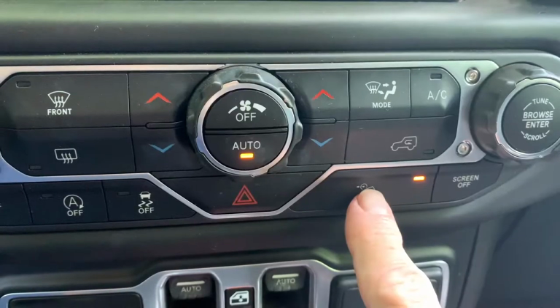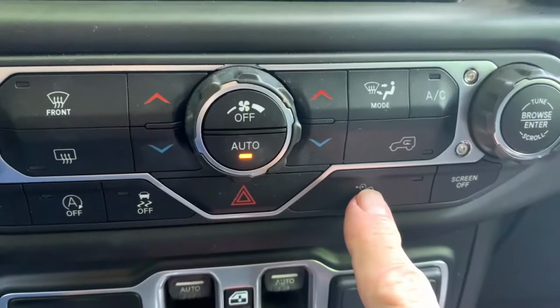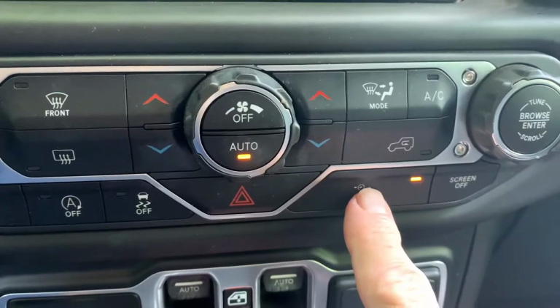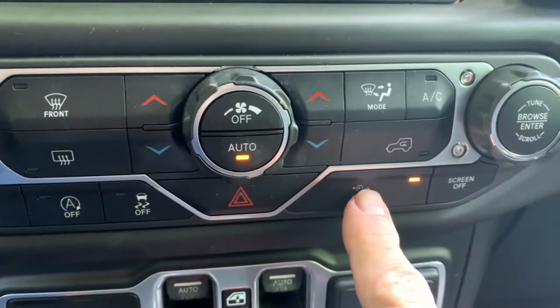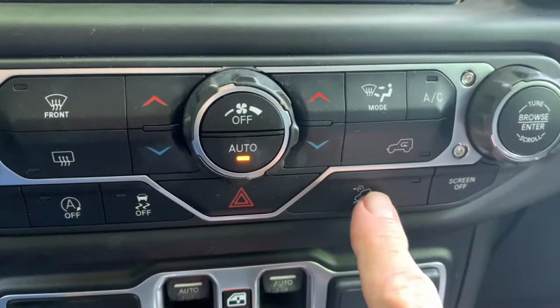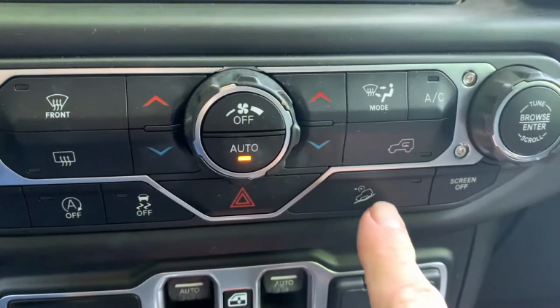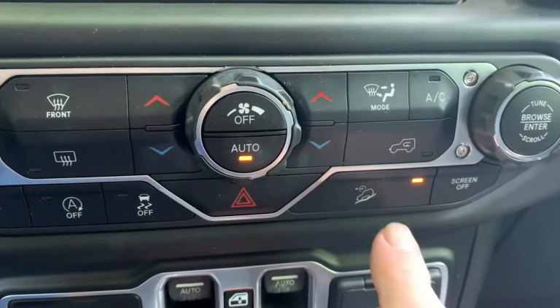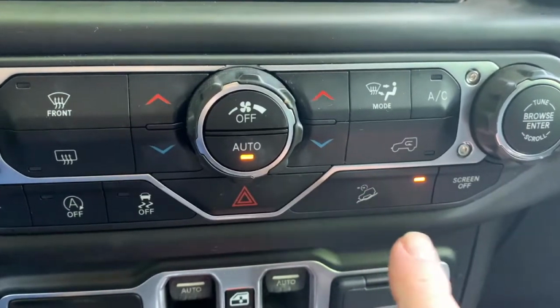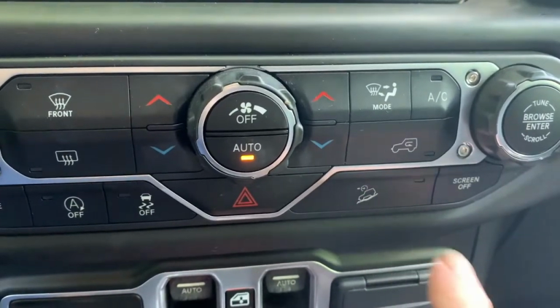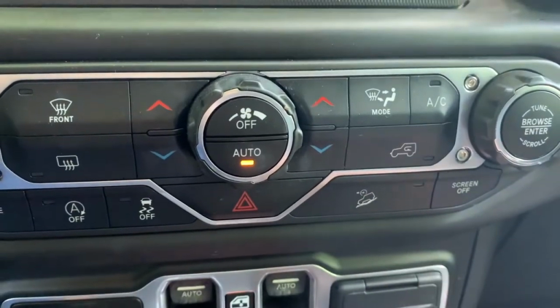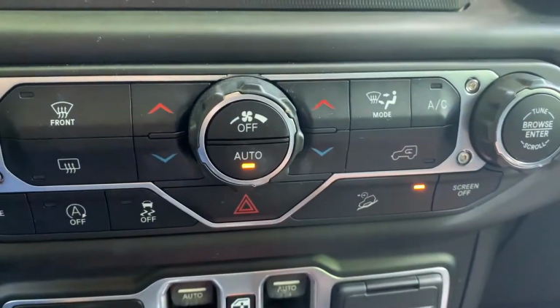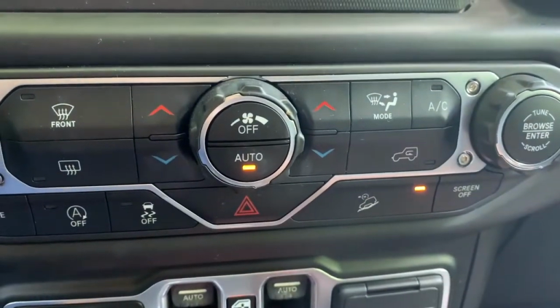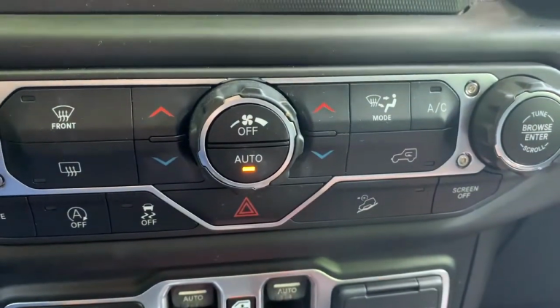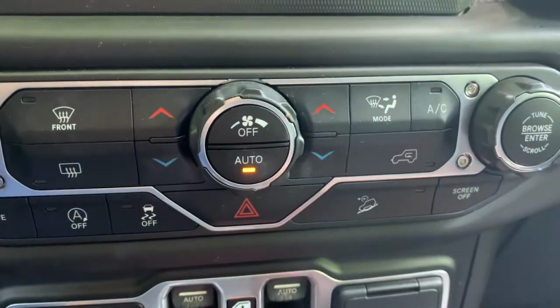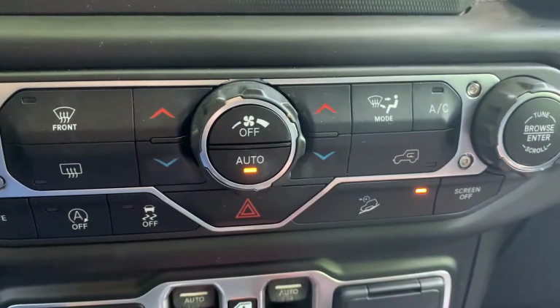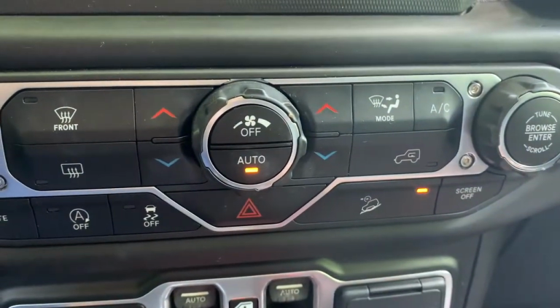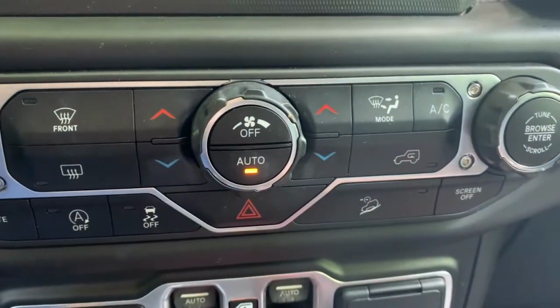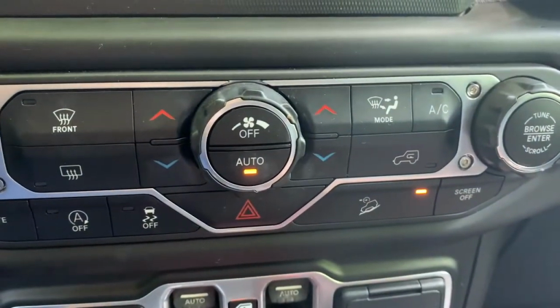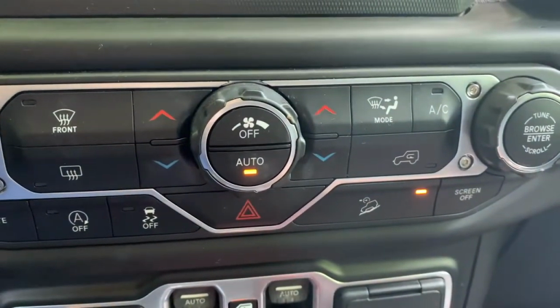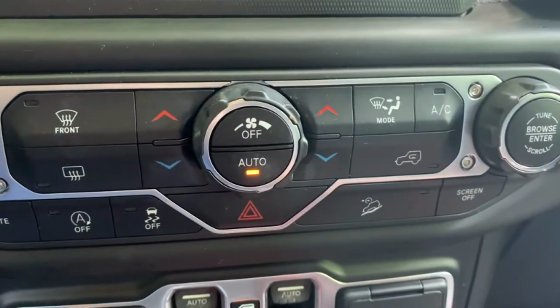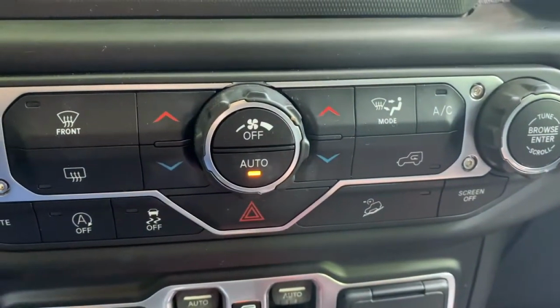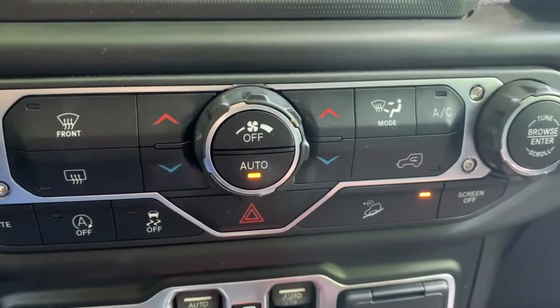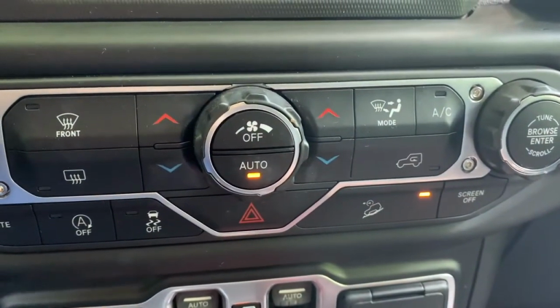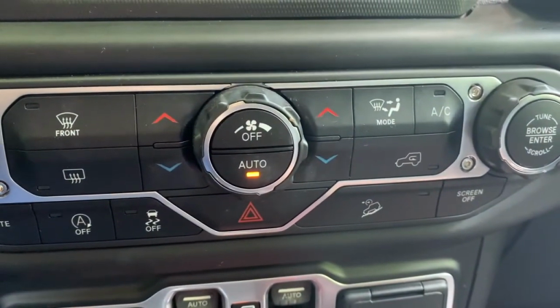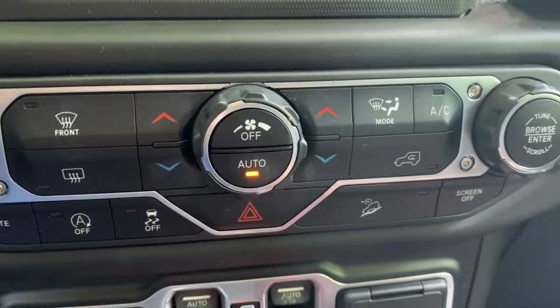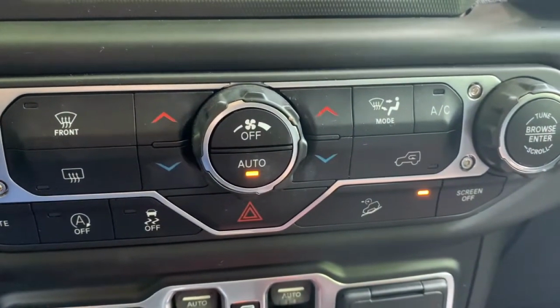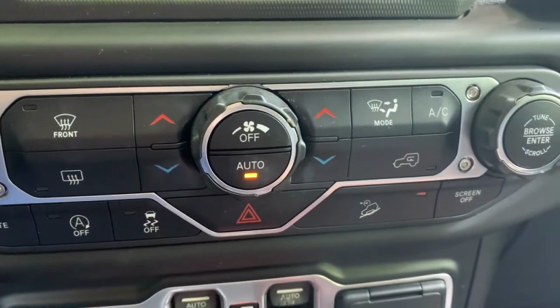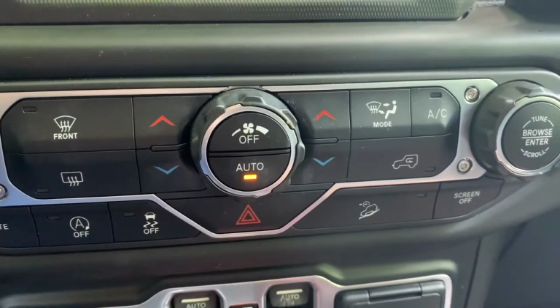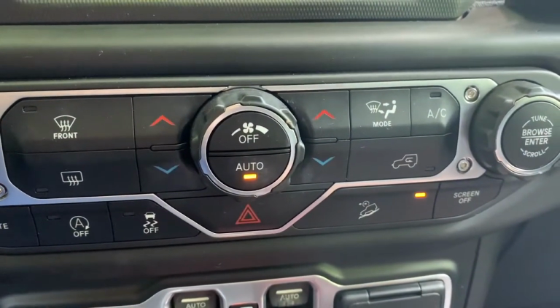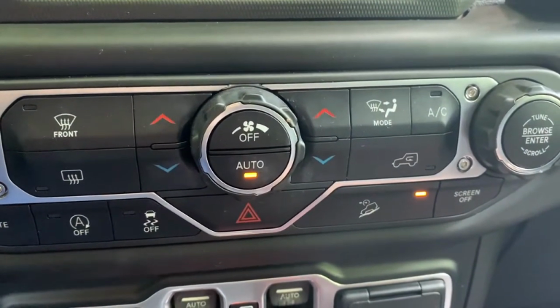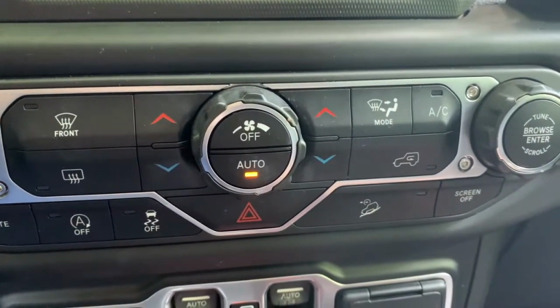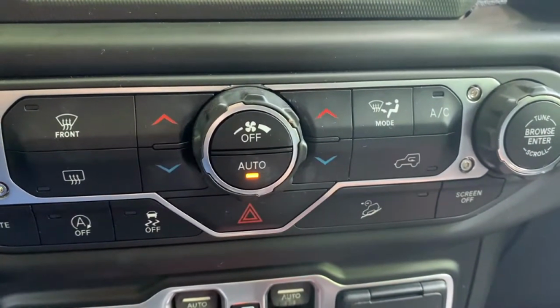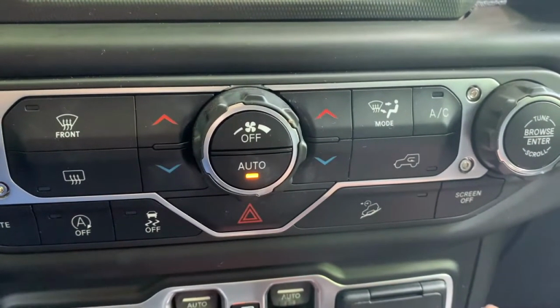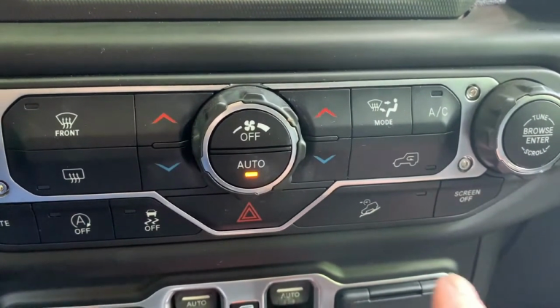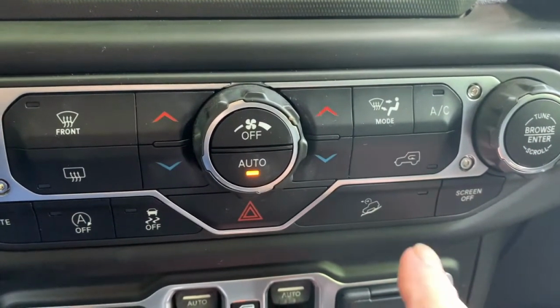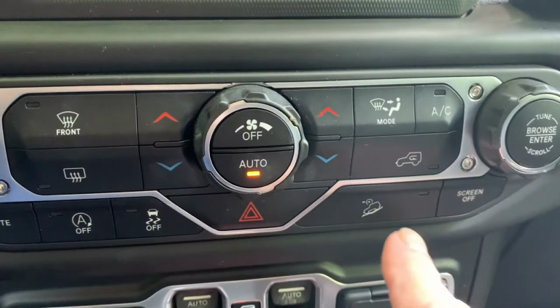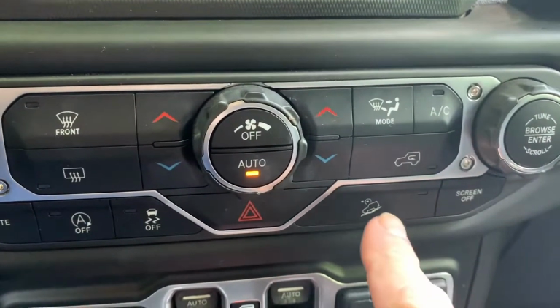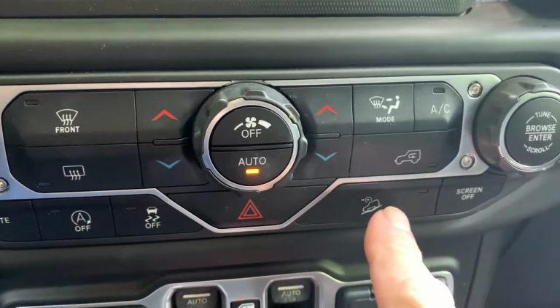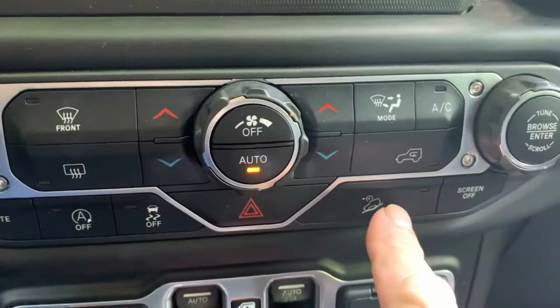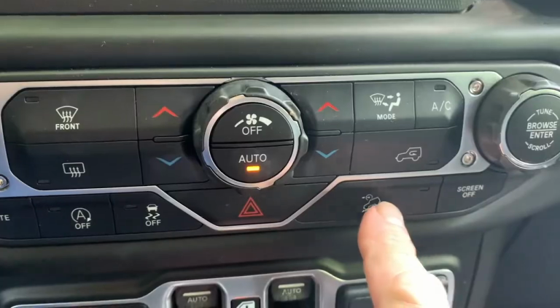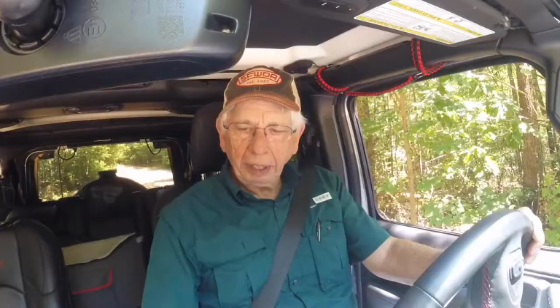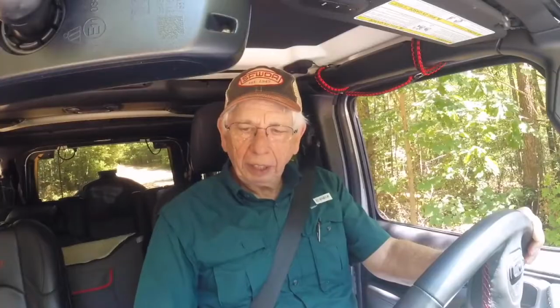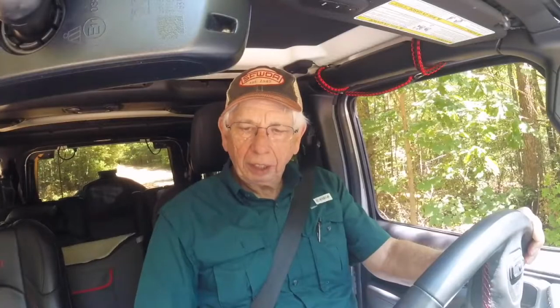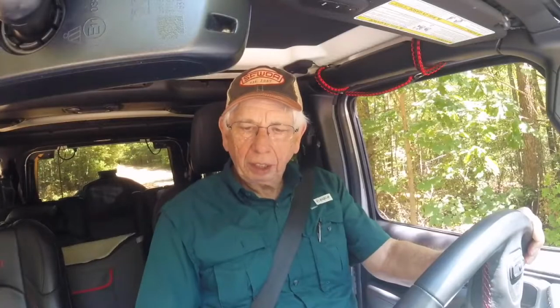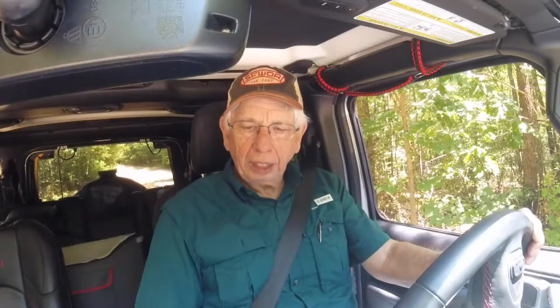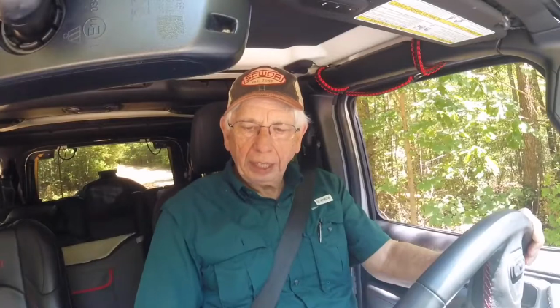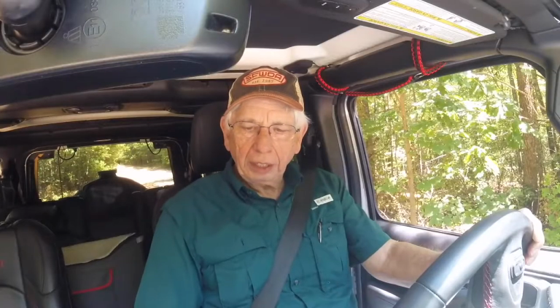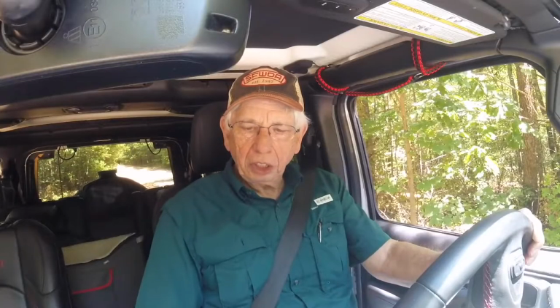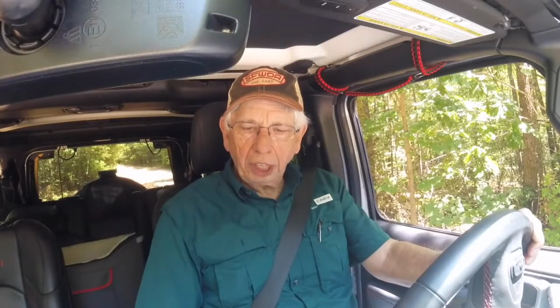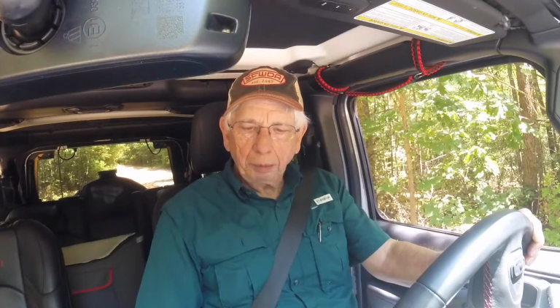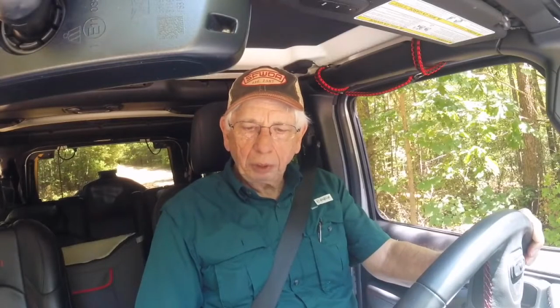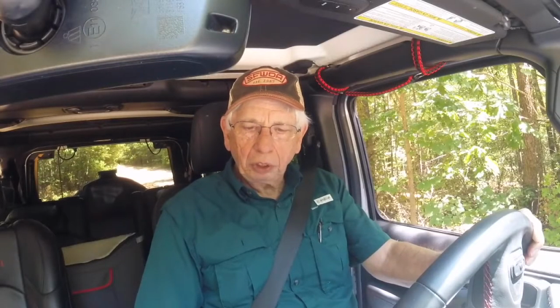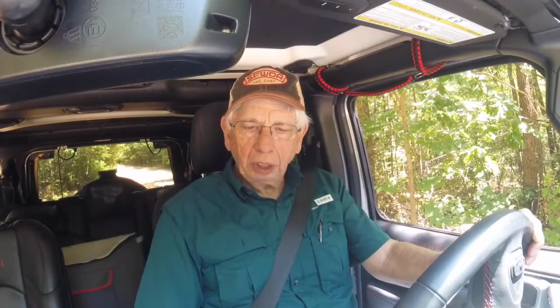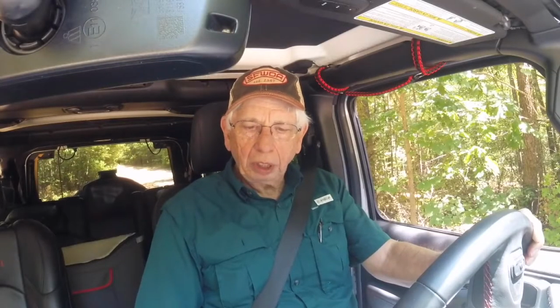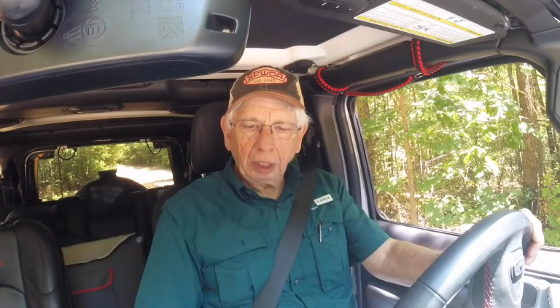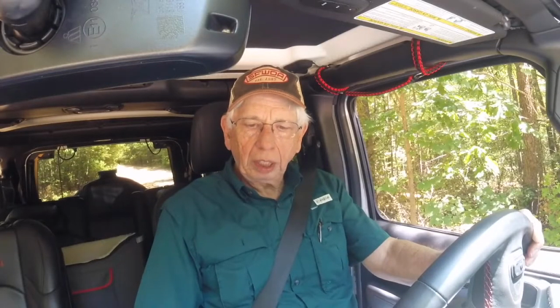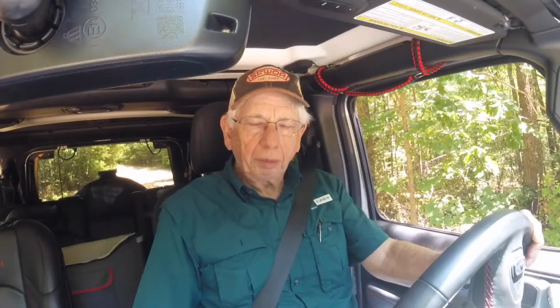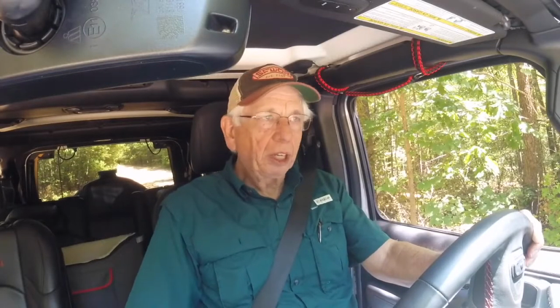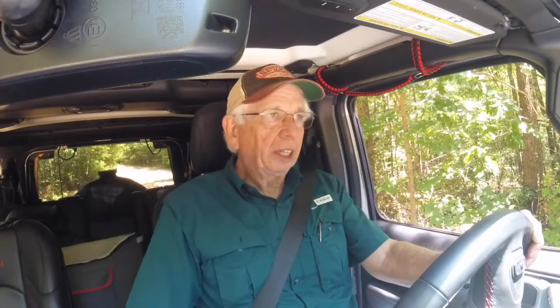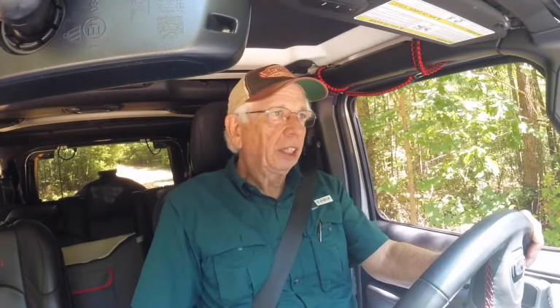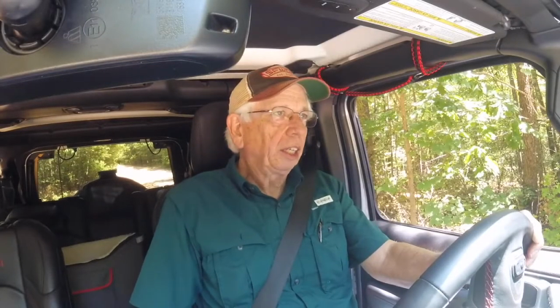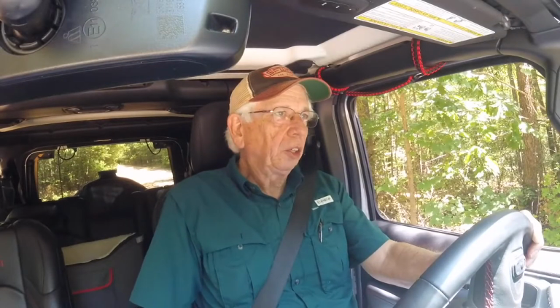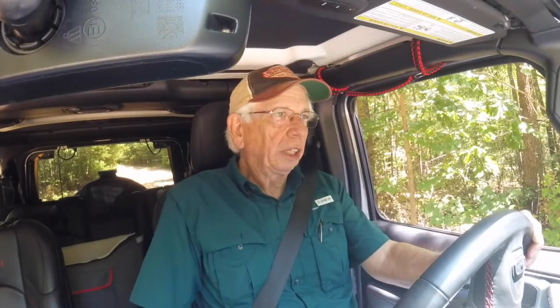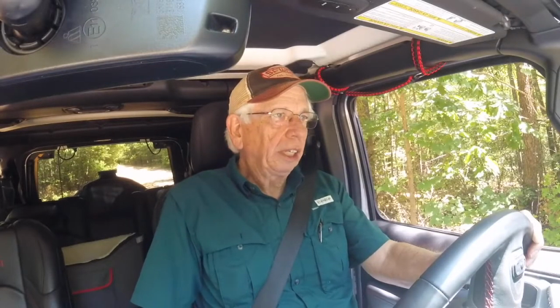I'm going to turn the control off now — I'll just press the button on the panel and that disables it and I'm ready to go again.